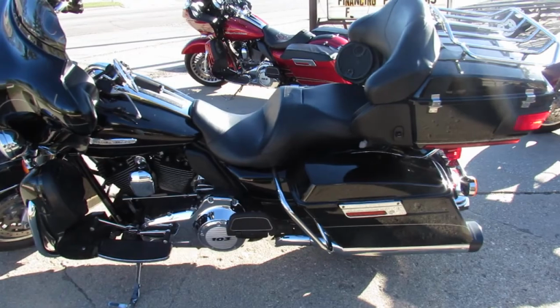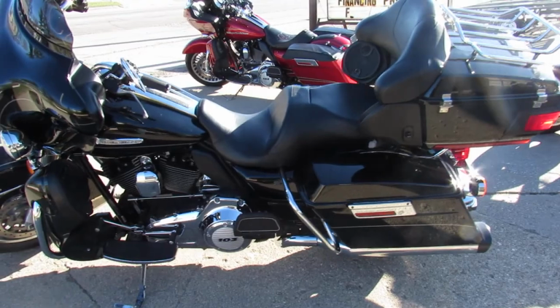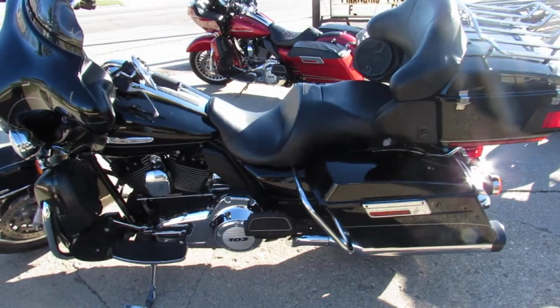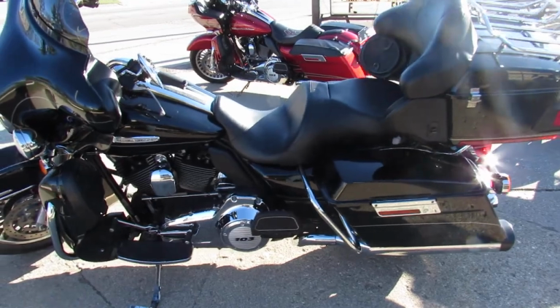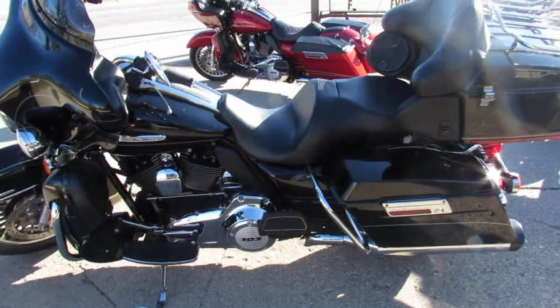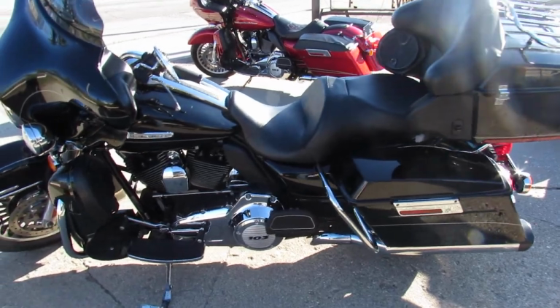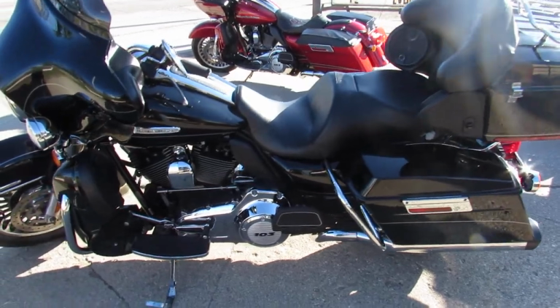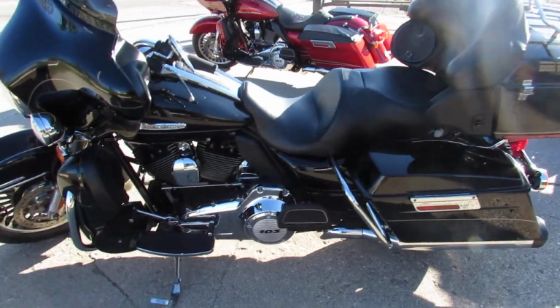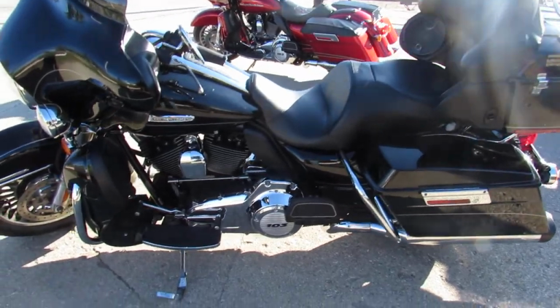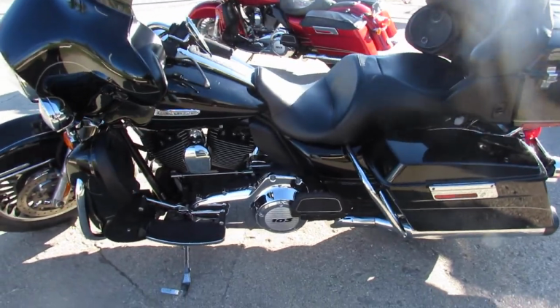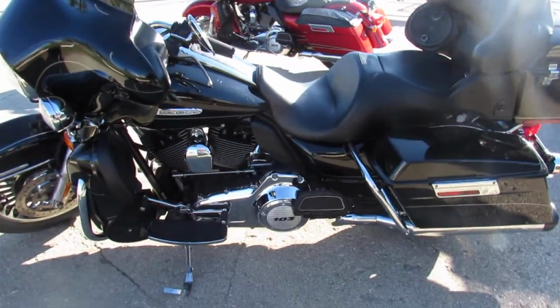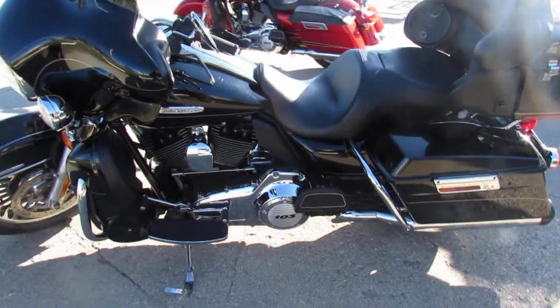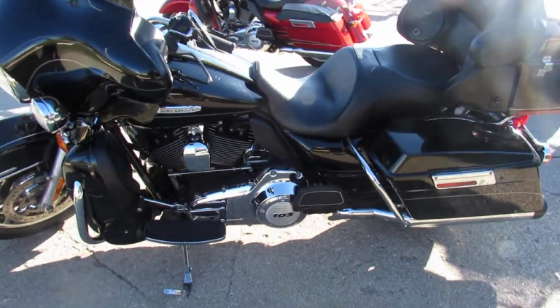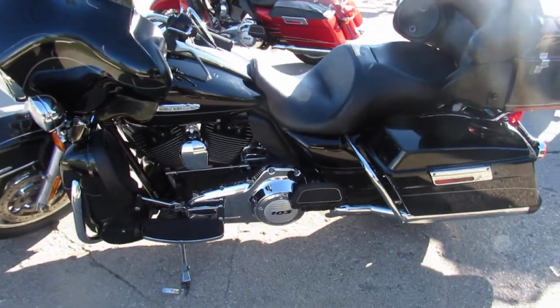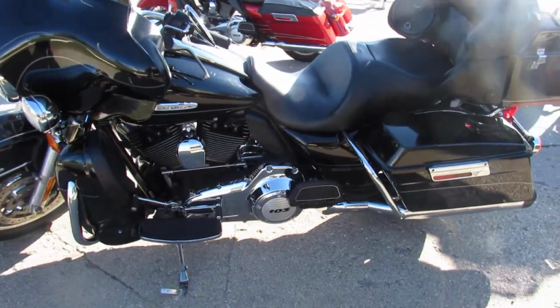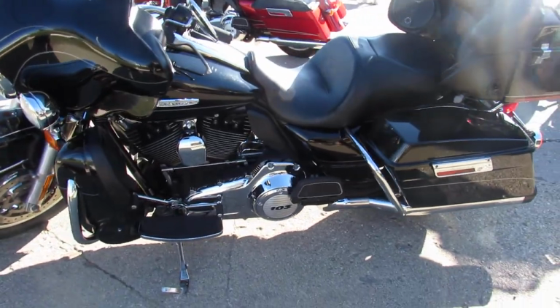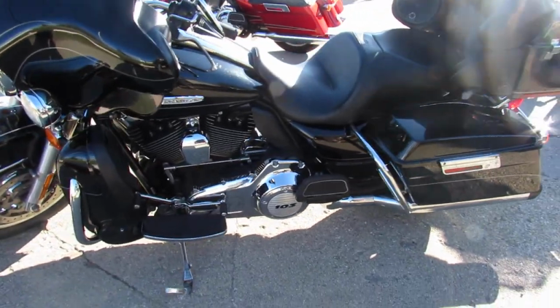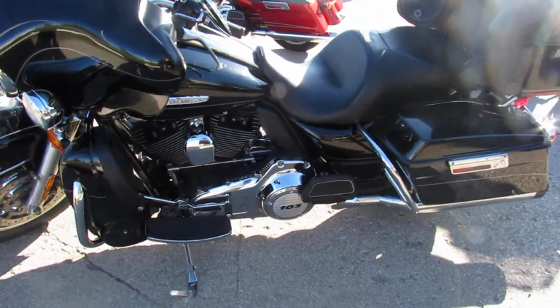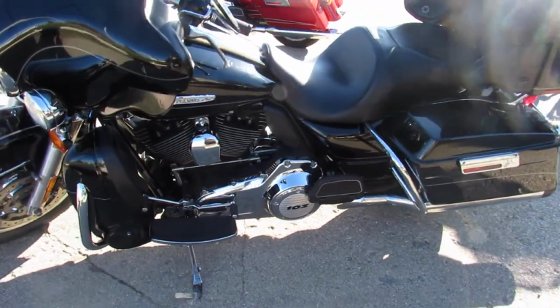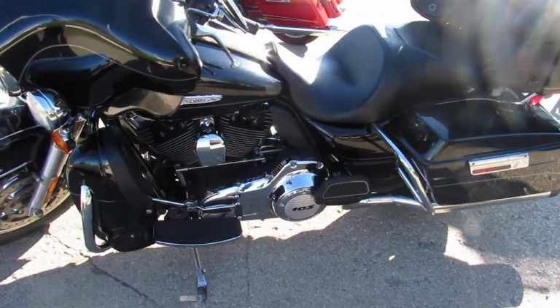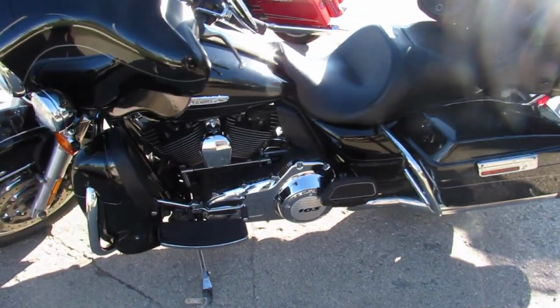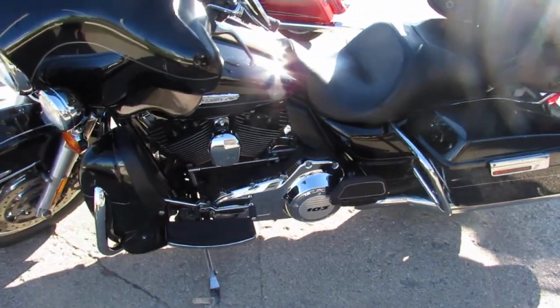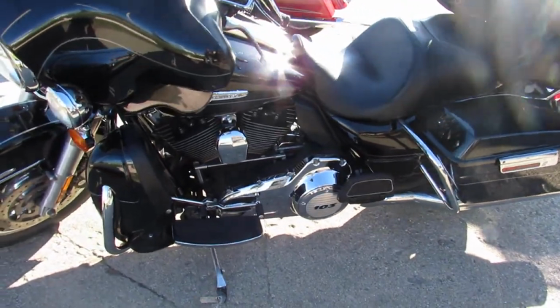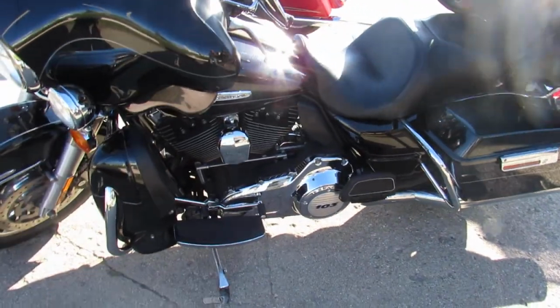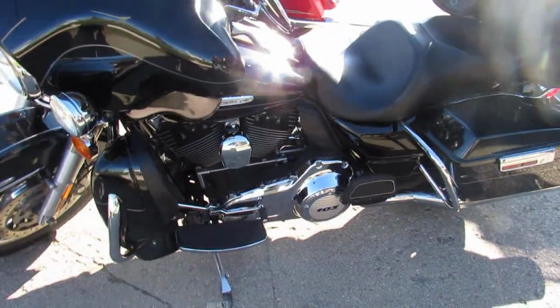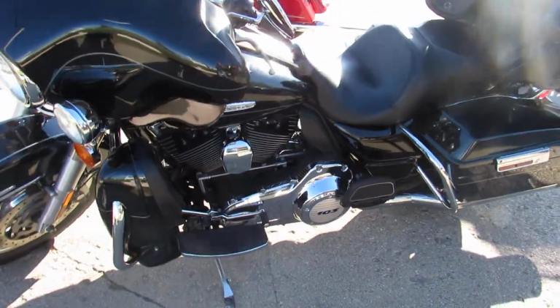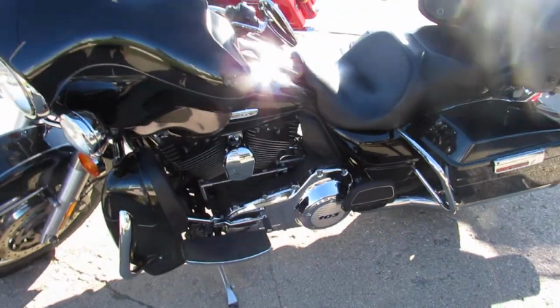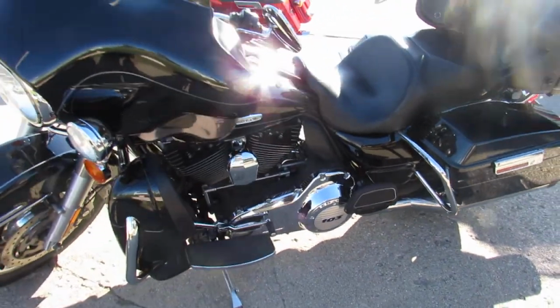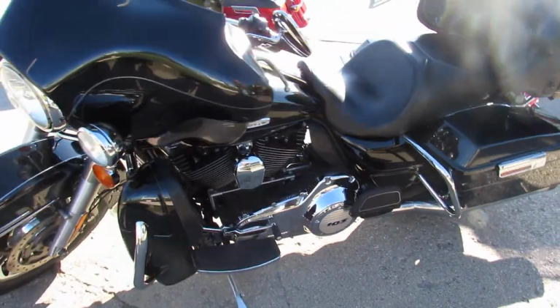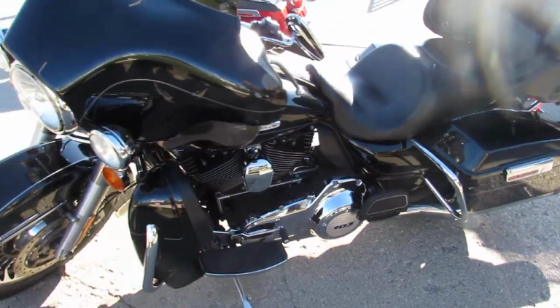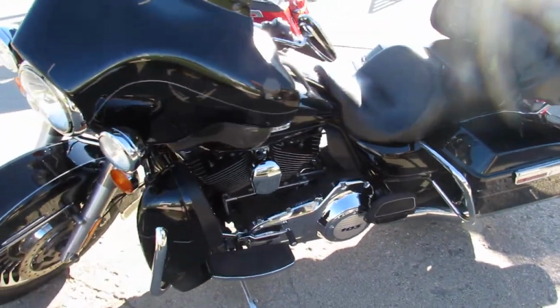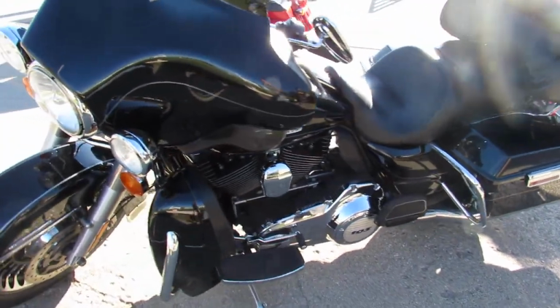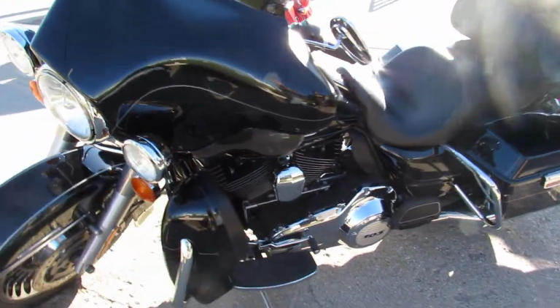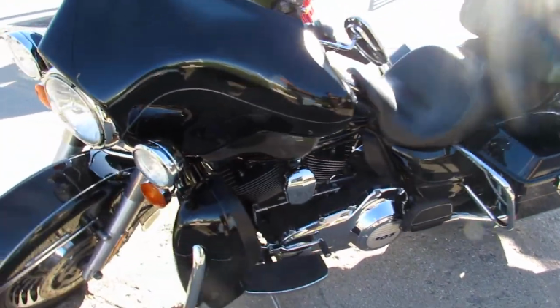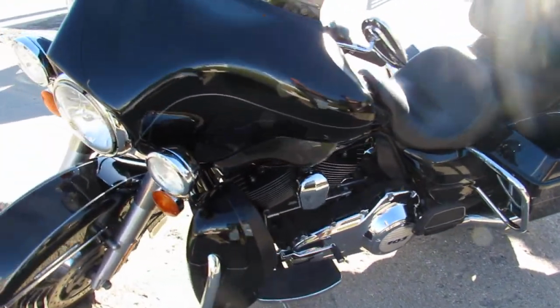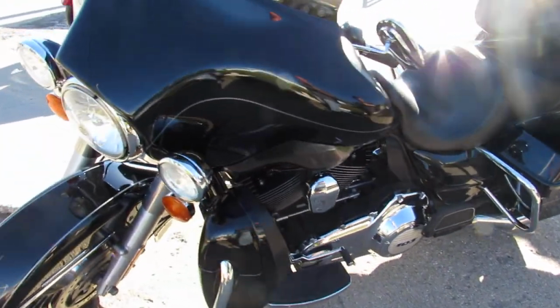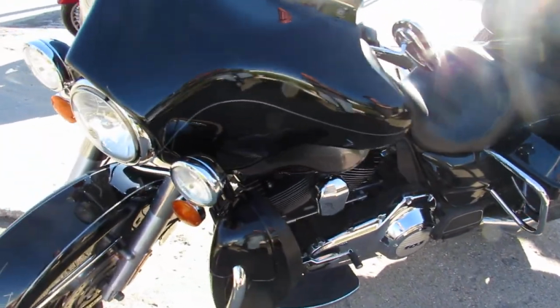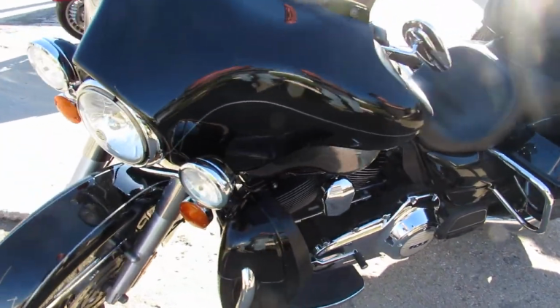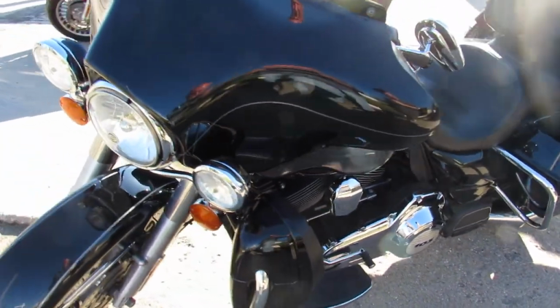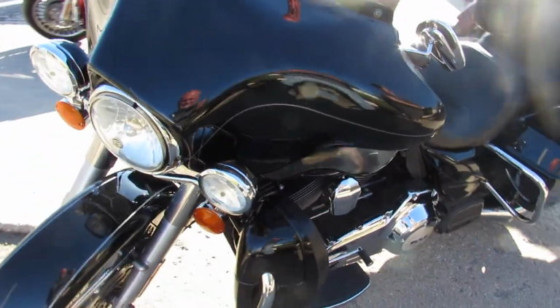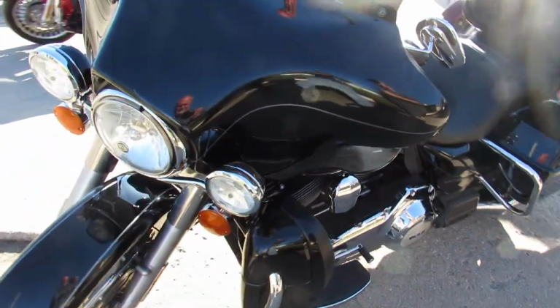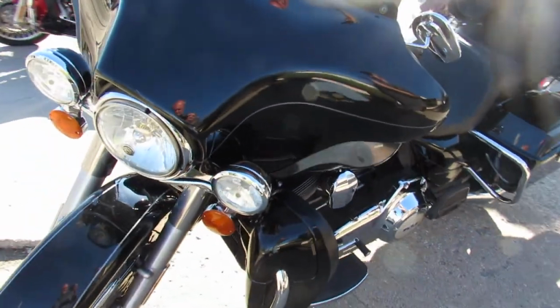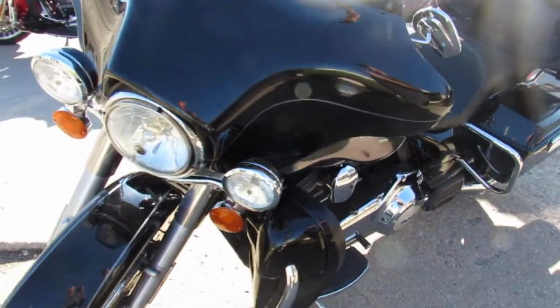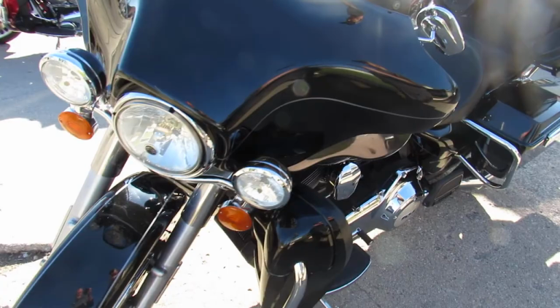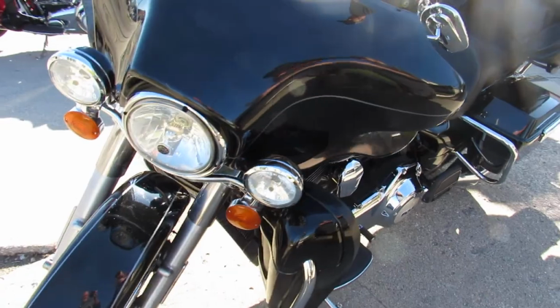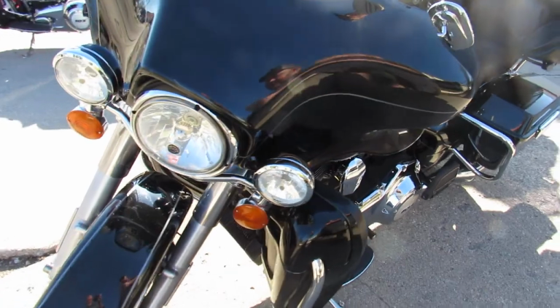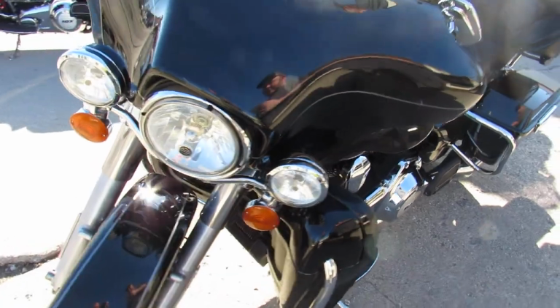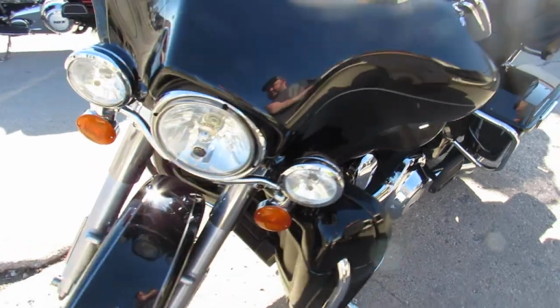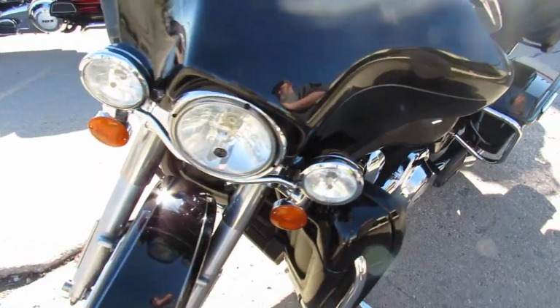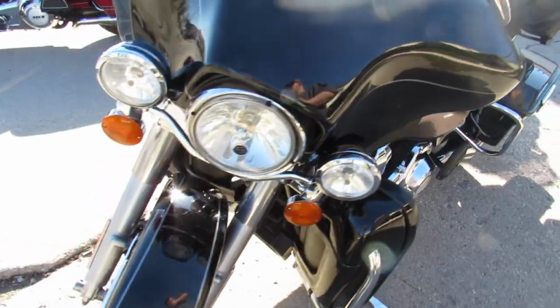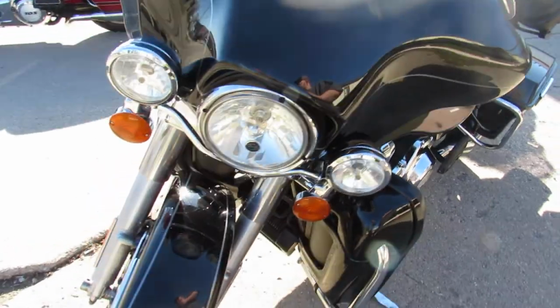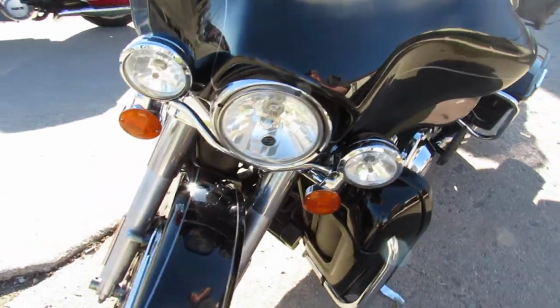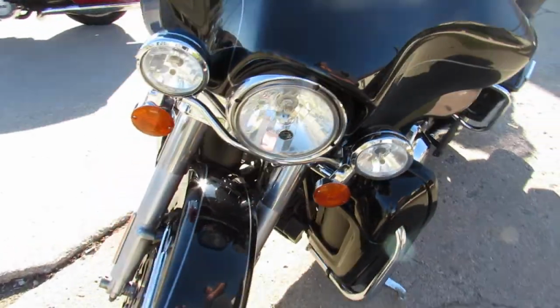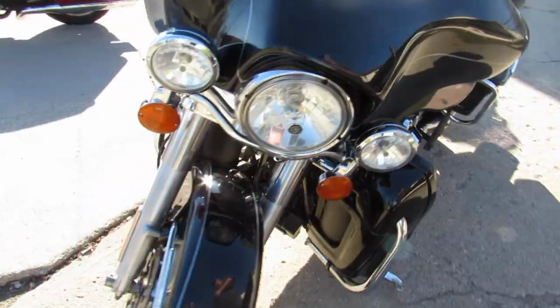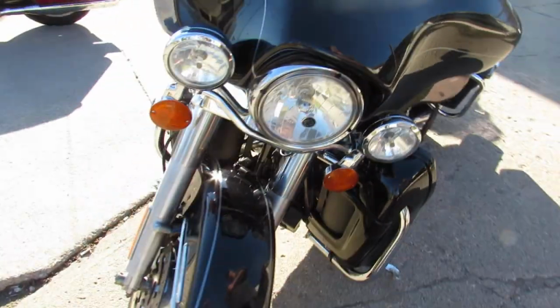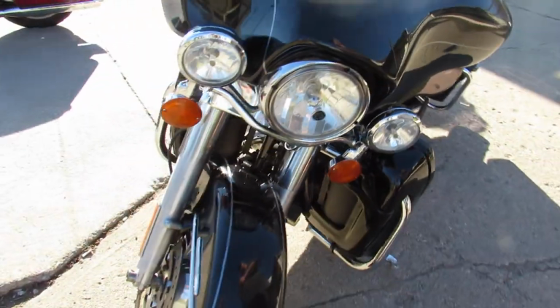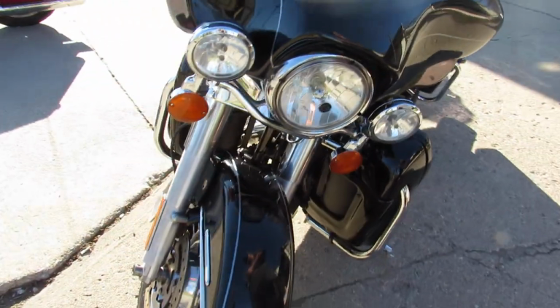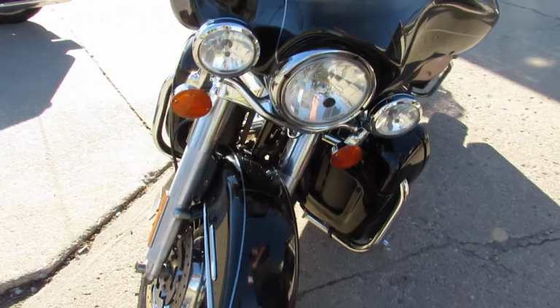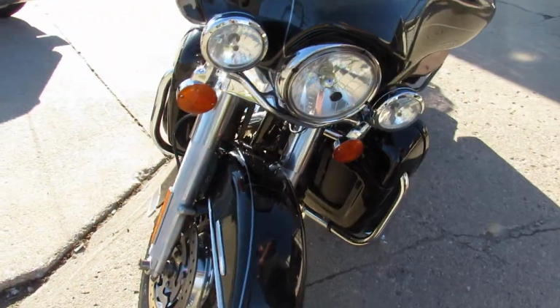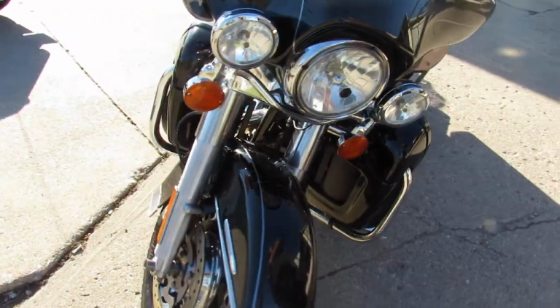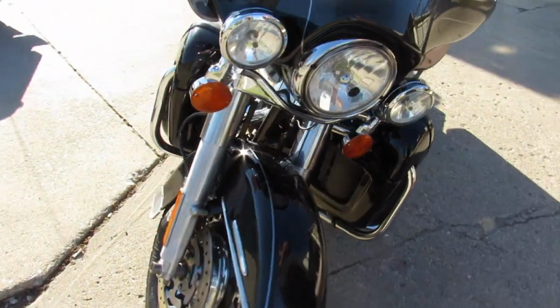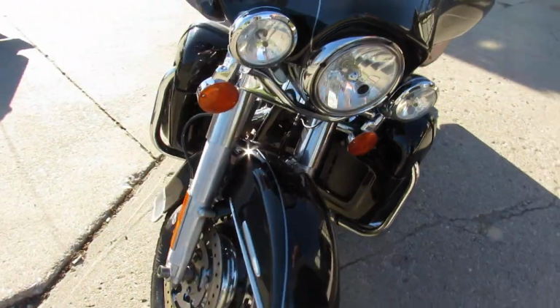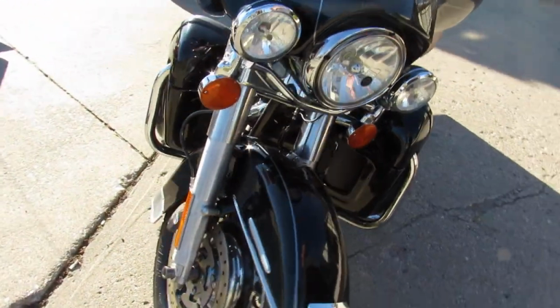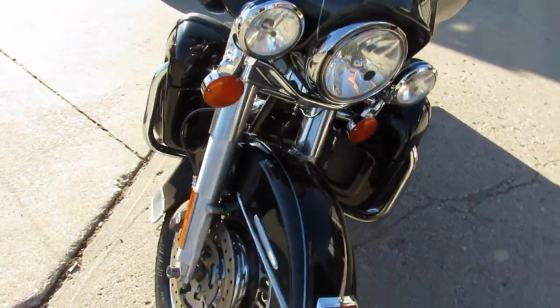This one runs strong, it needs nothing, it's got the dual Vance & Hines exhaust, it sounds great. Don't let the miles scare you on this one, guys, this bike's clean, and you can own it.